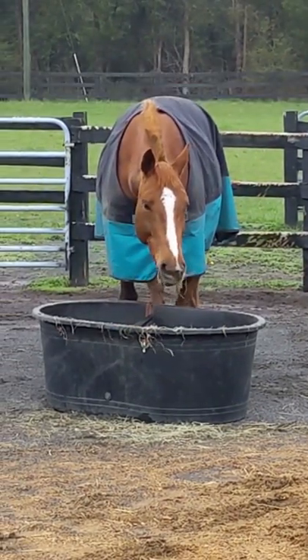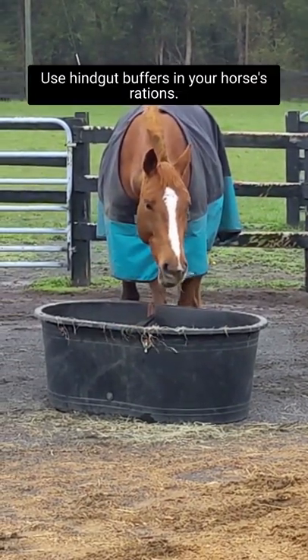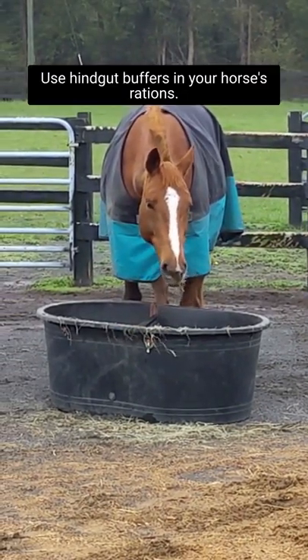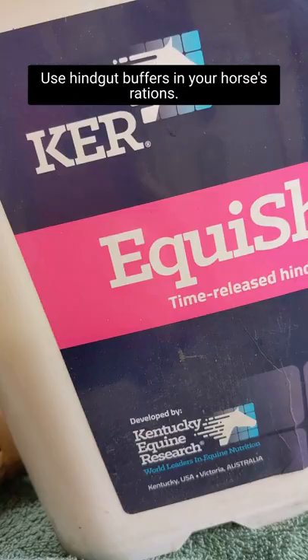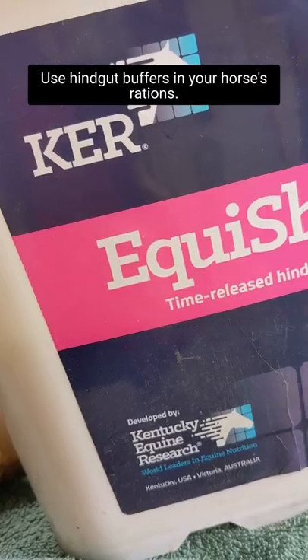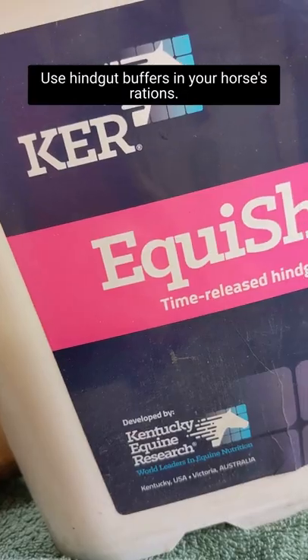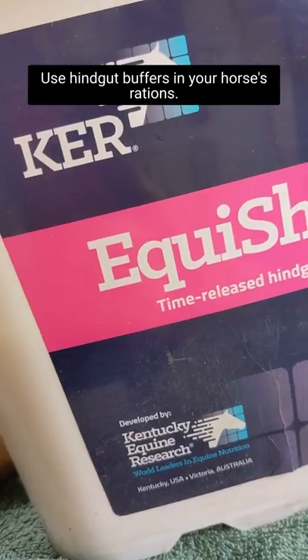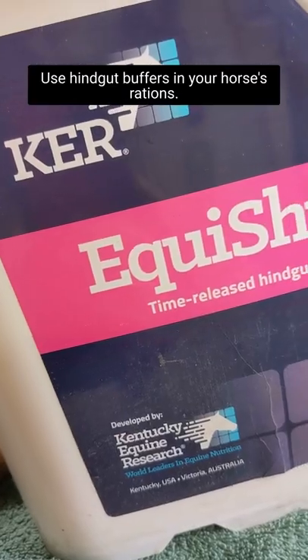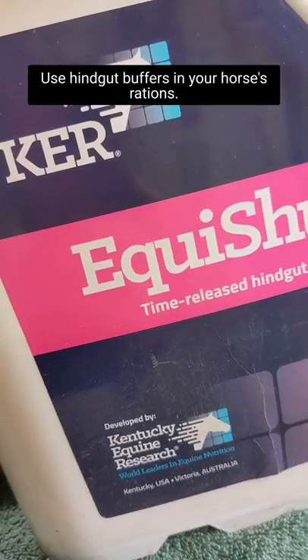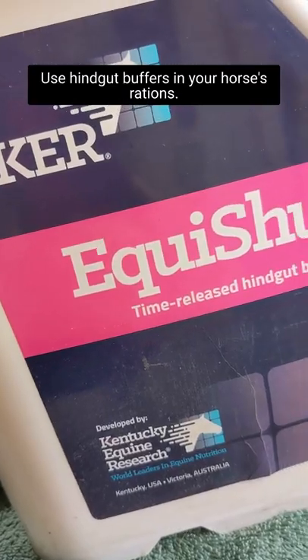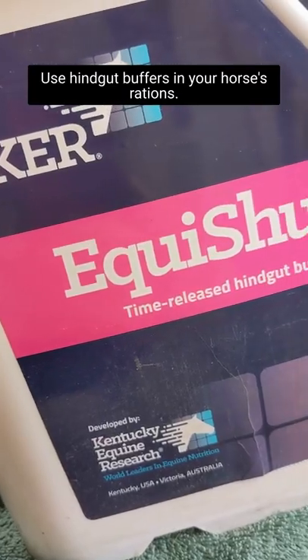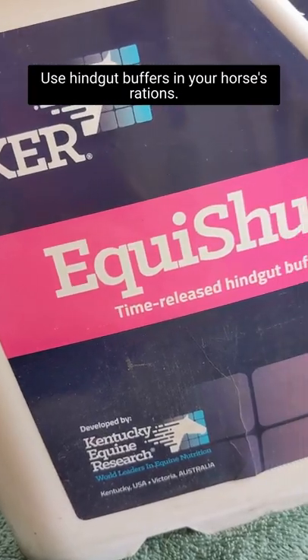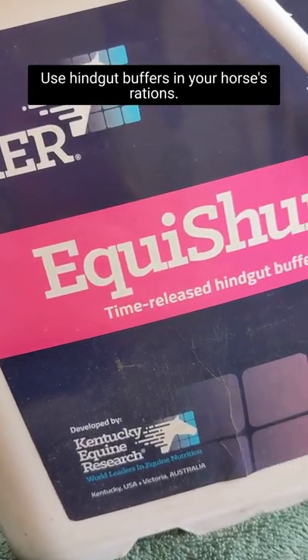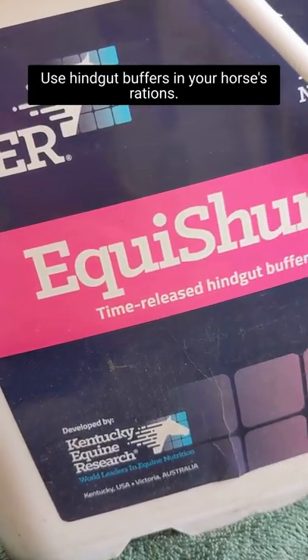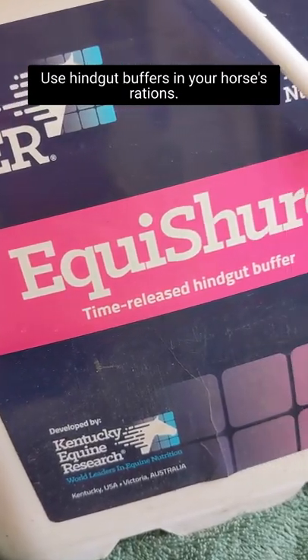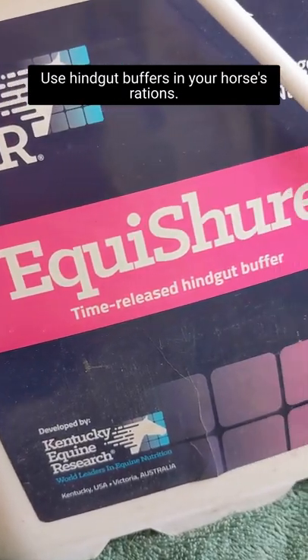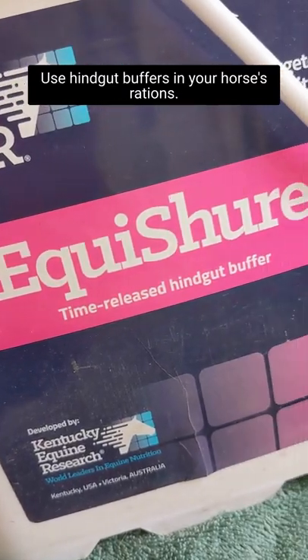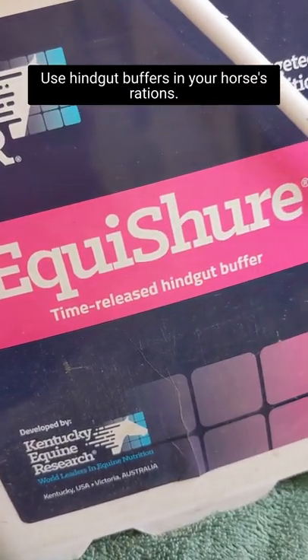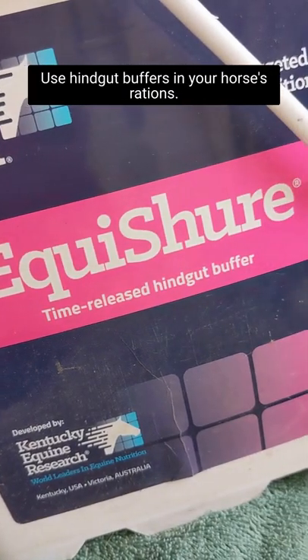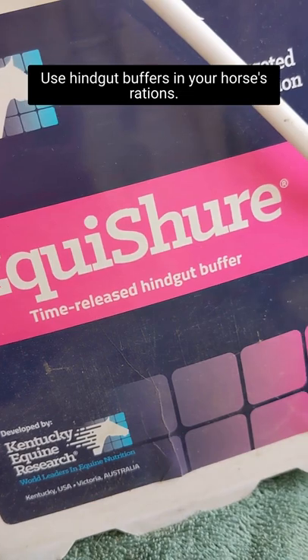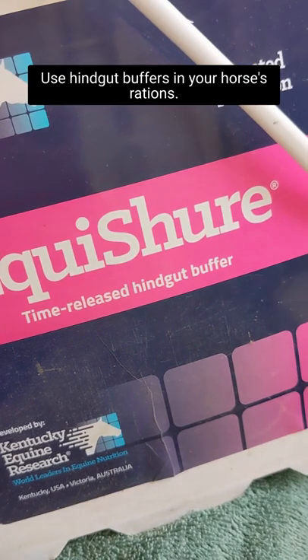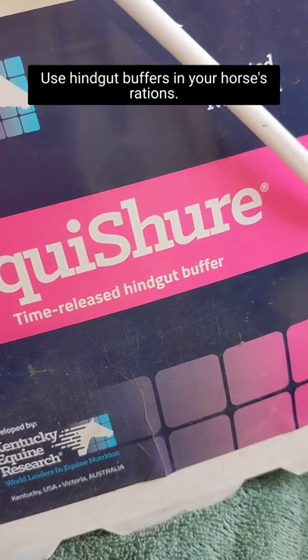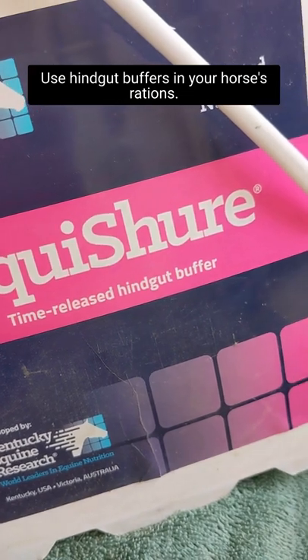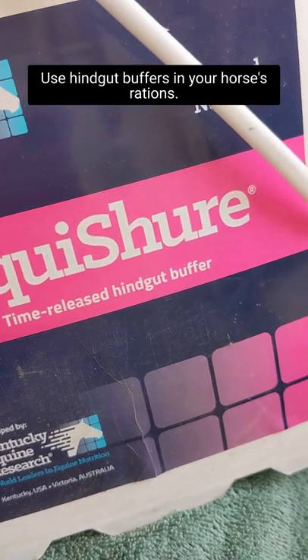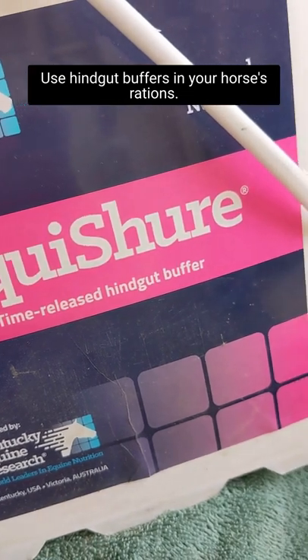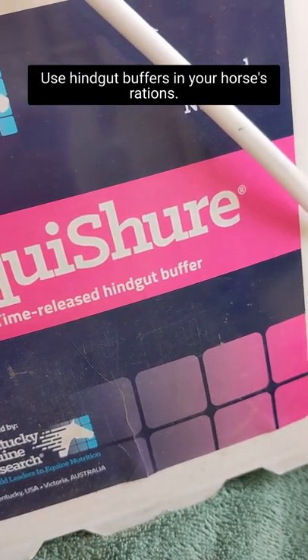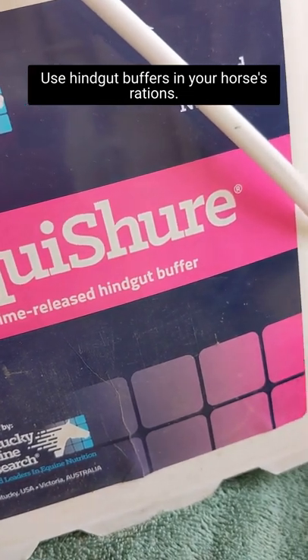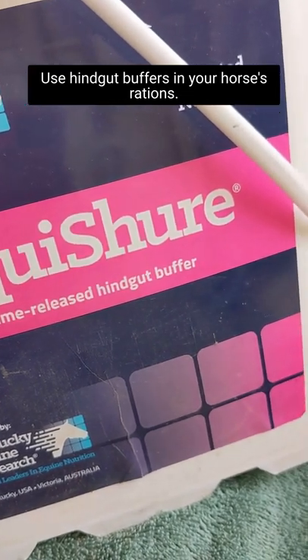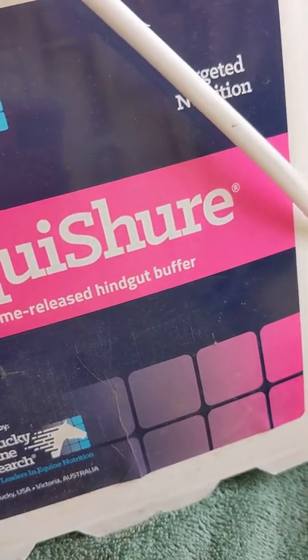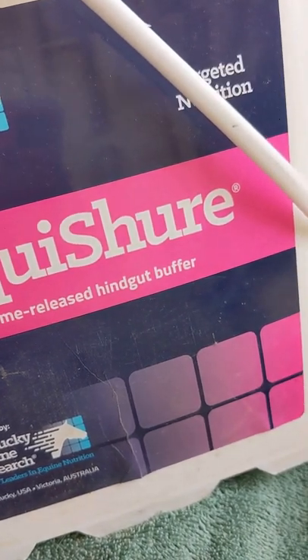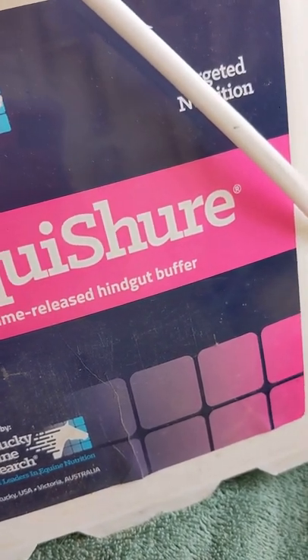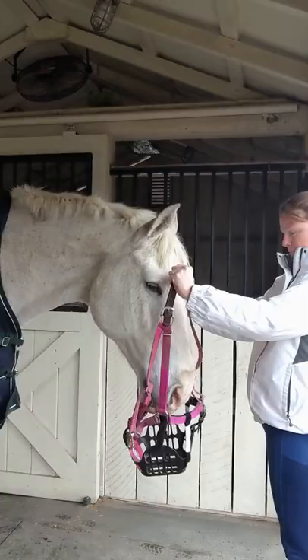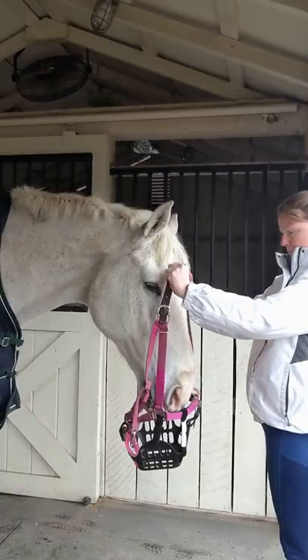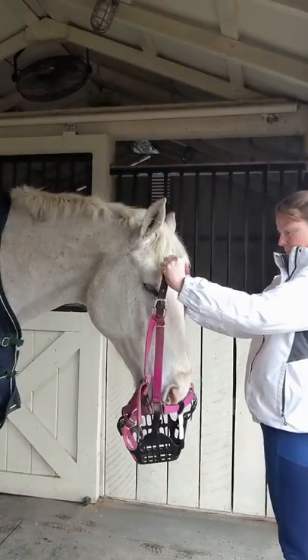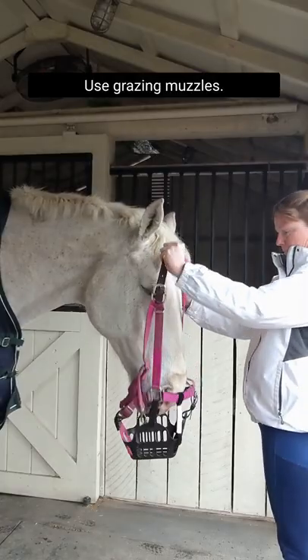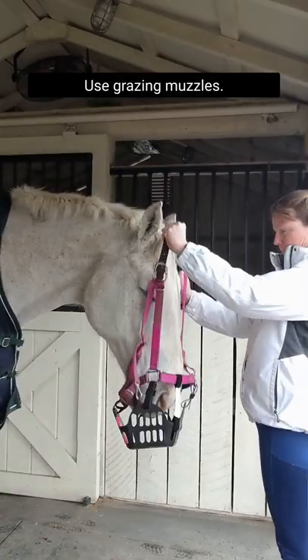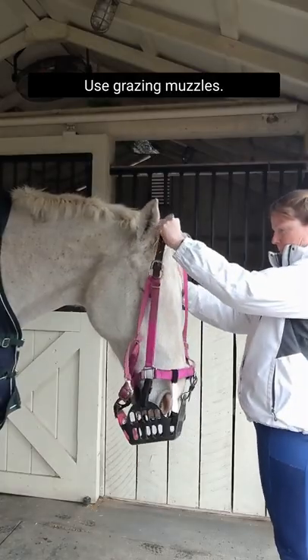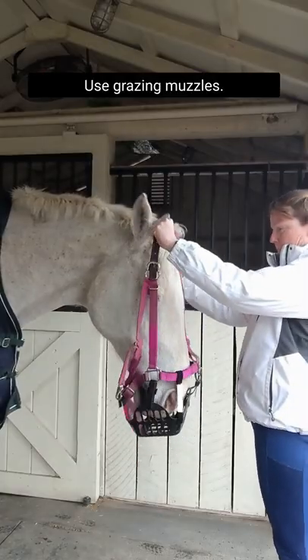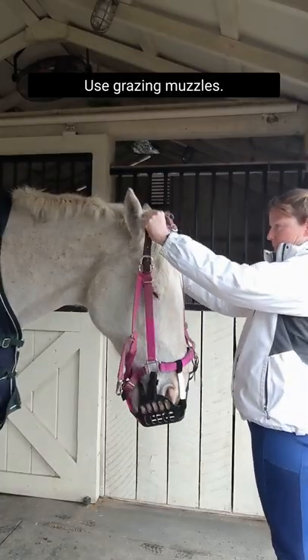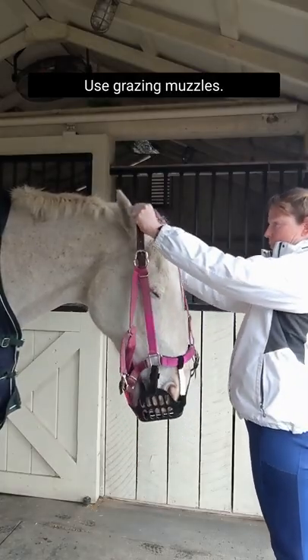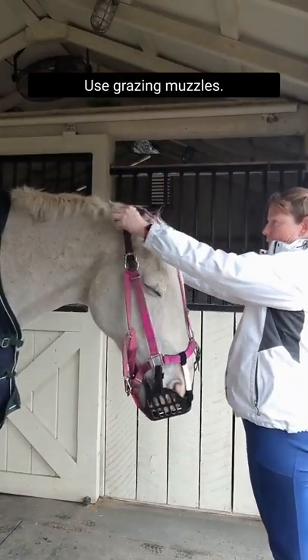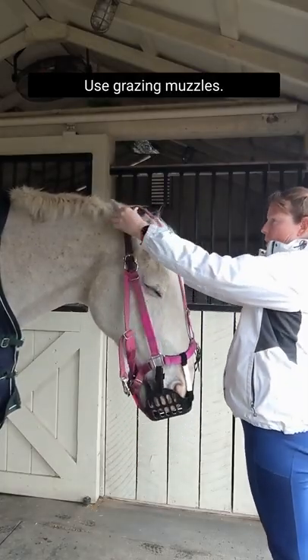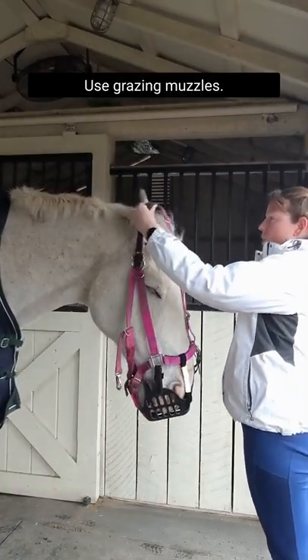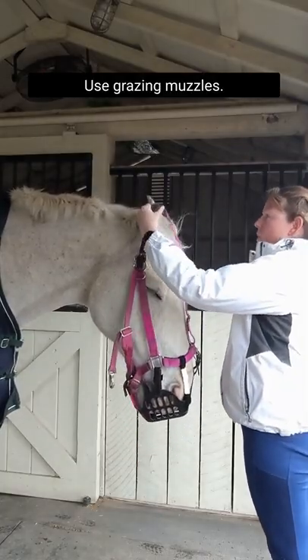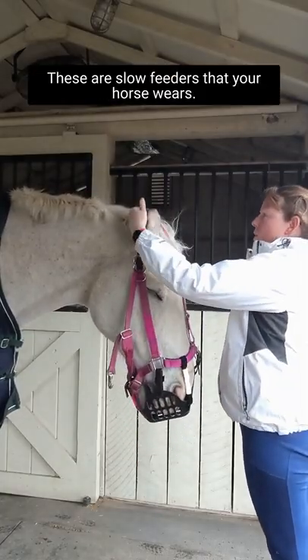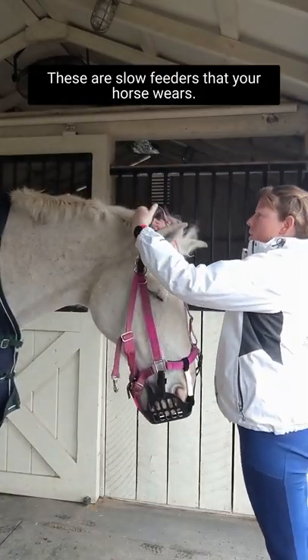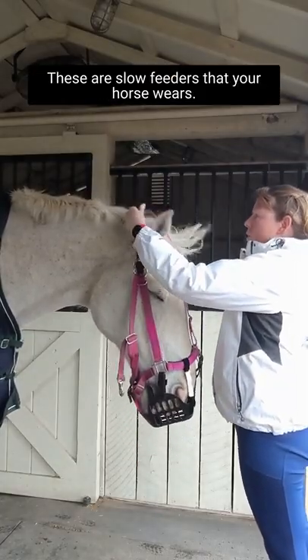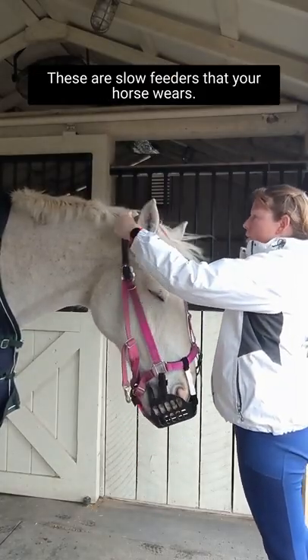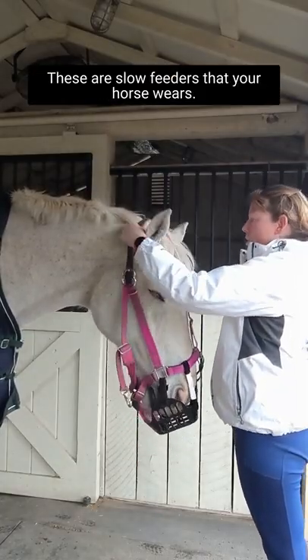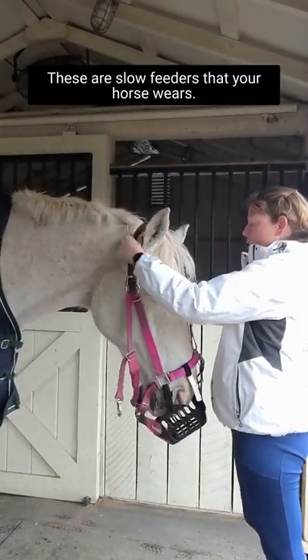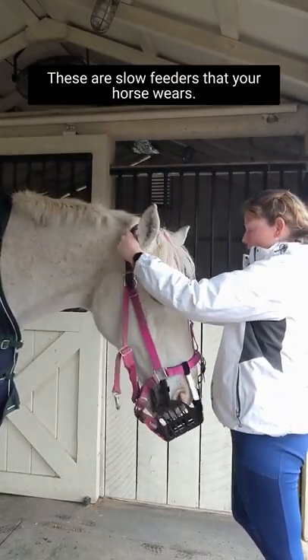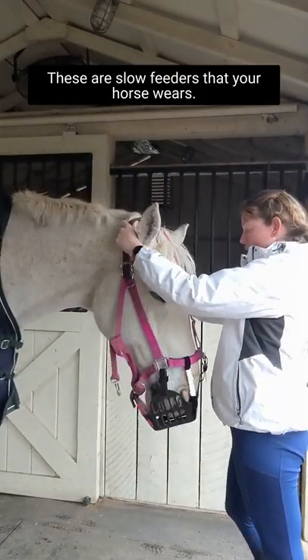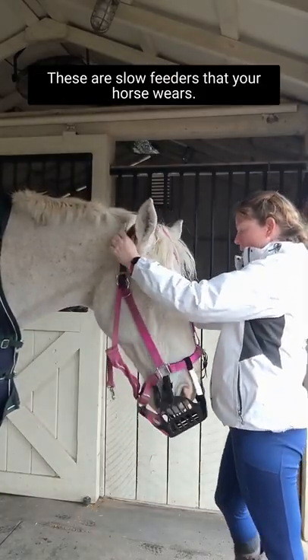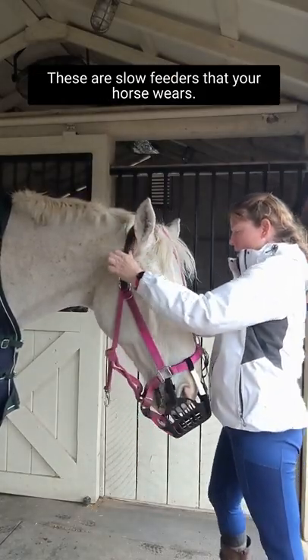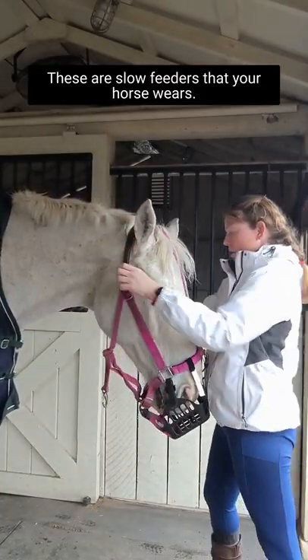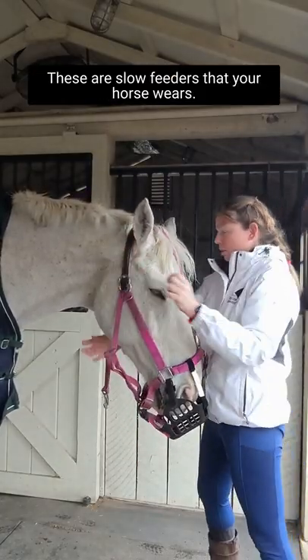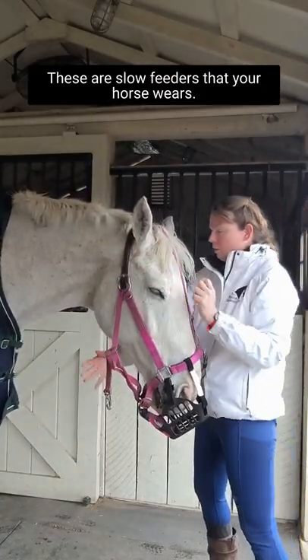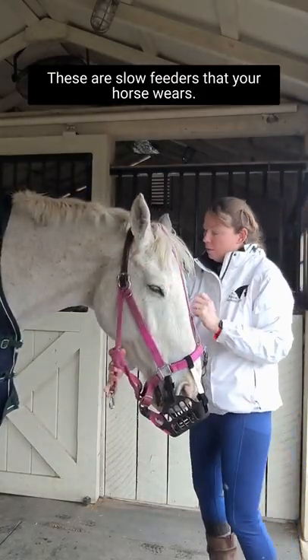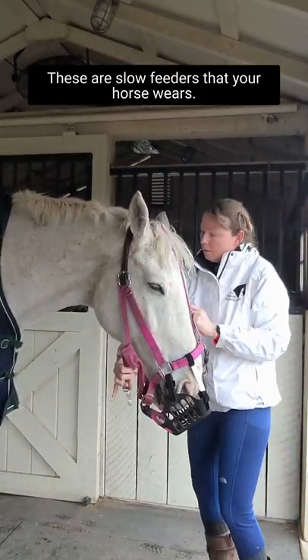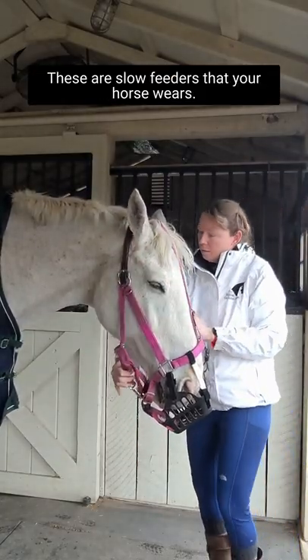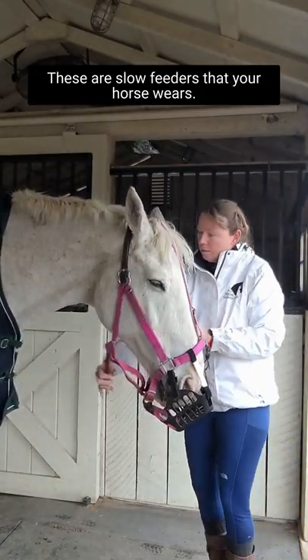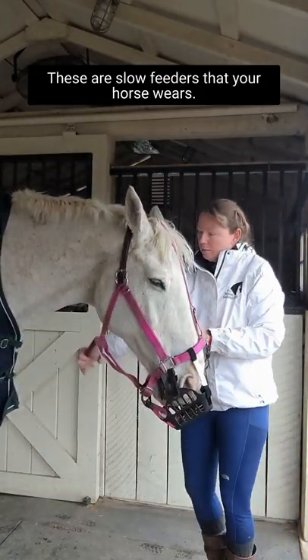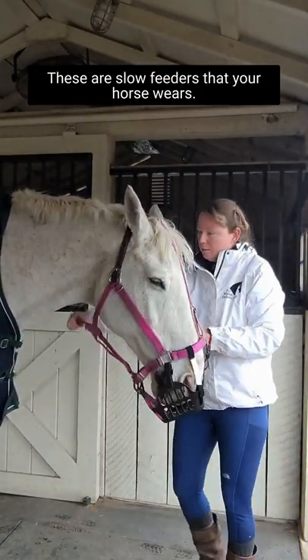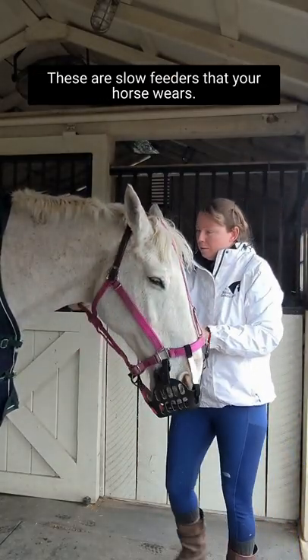Use hindgut buffers in your horse's rations. Use grazing muzzles — these are slow feeders that your horse wears.